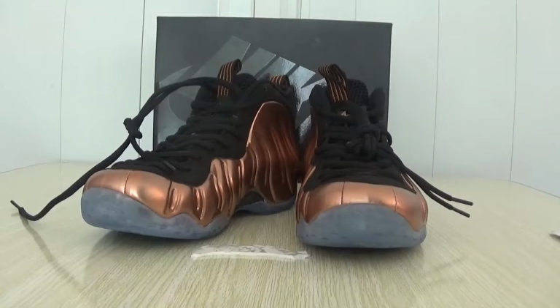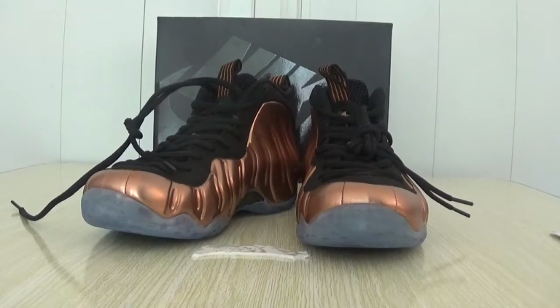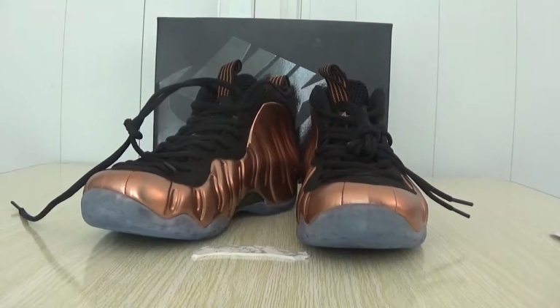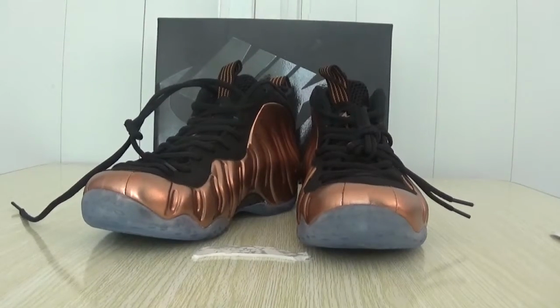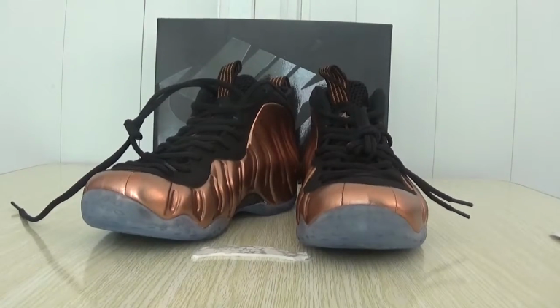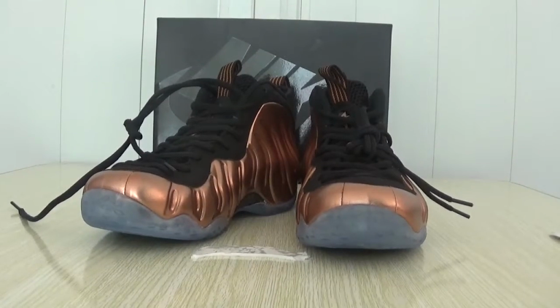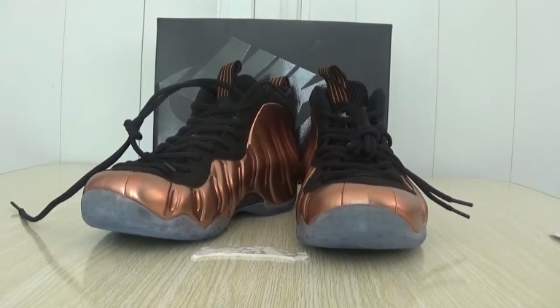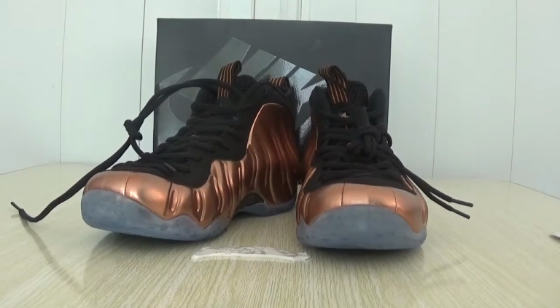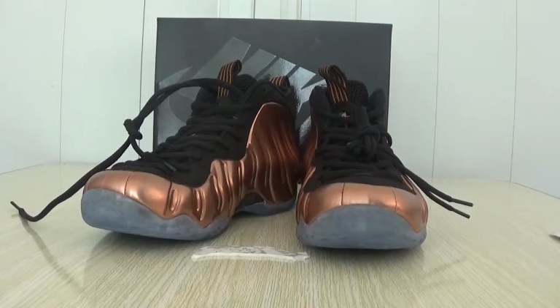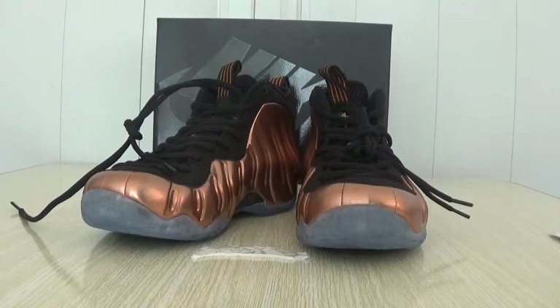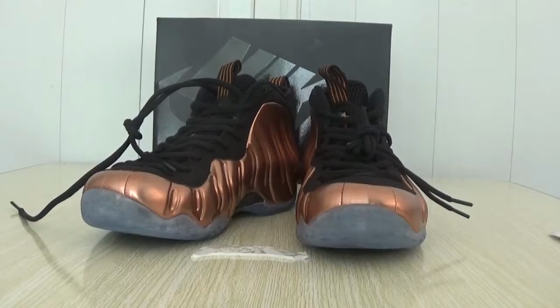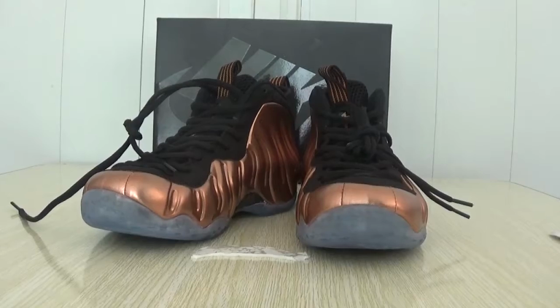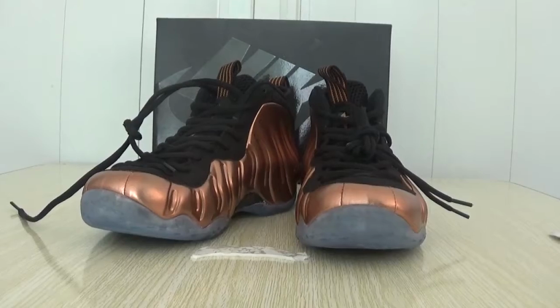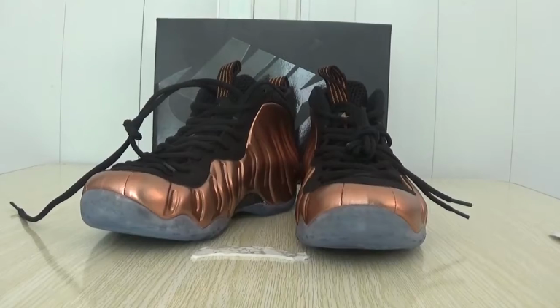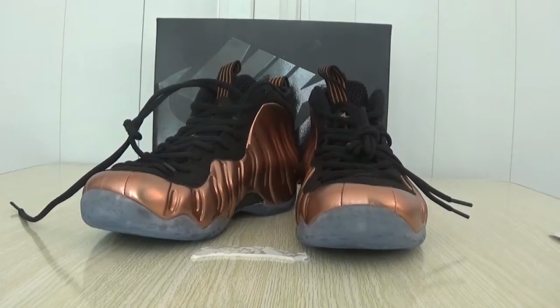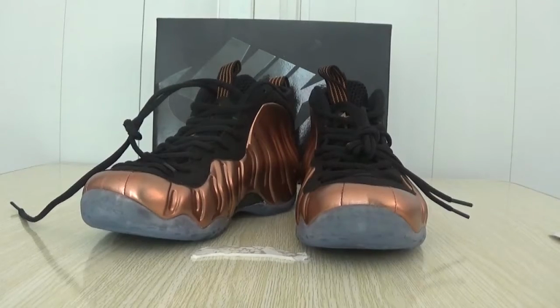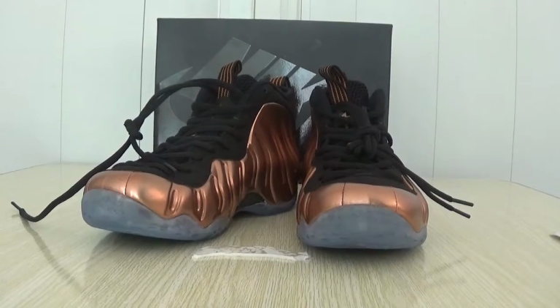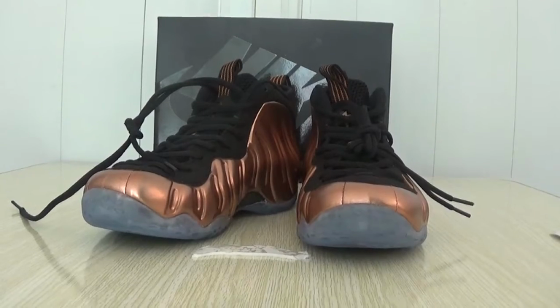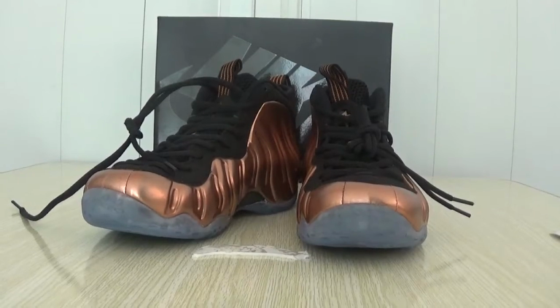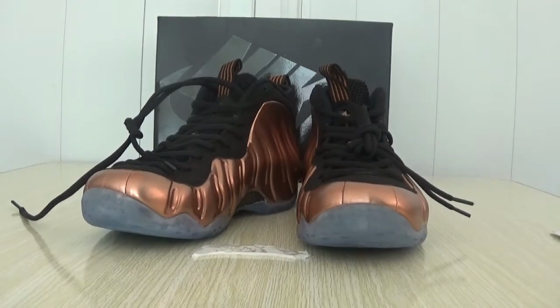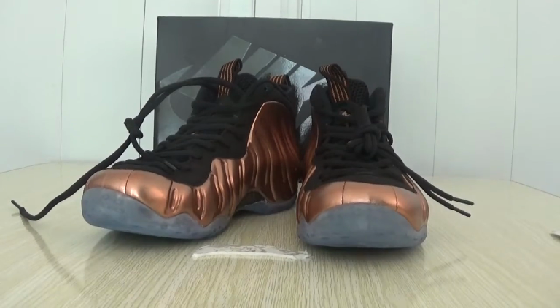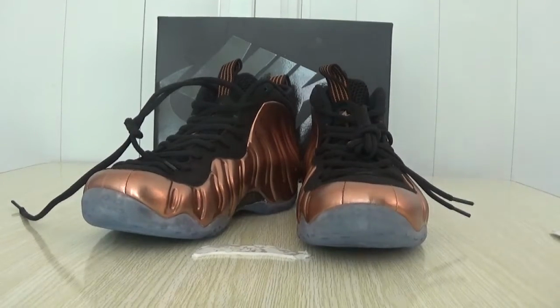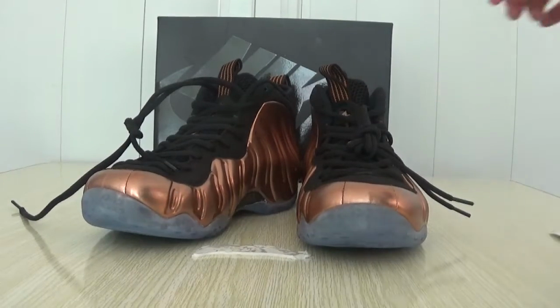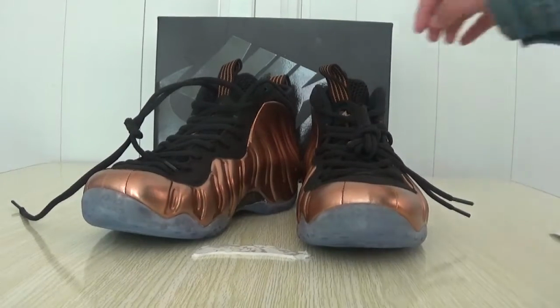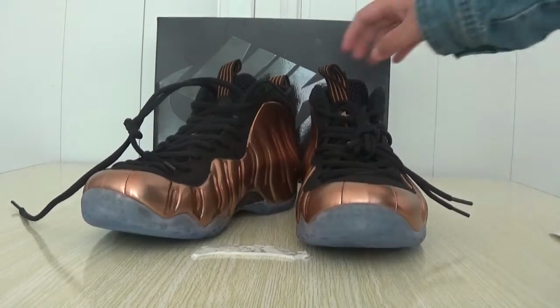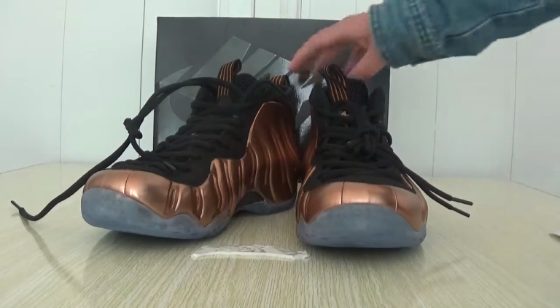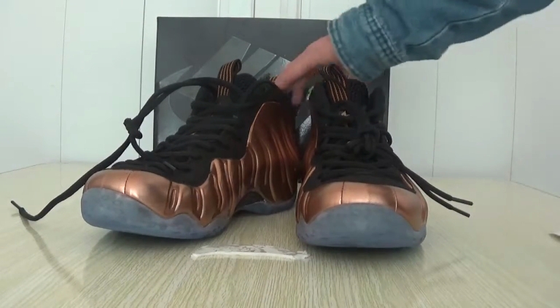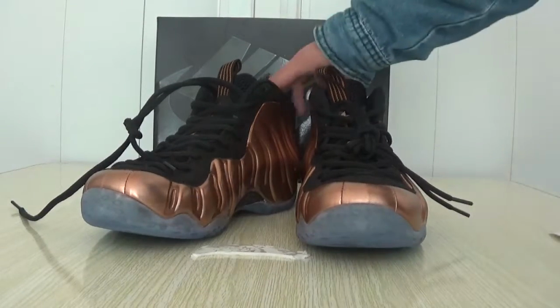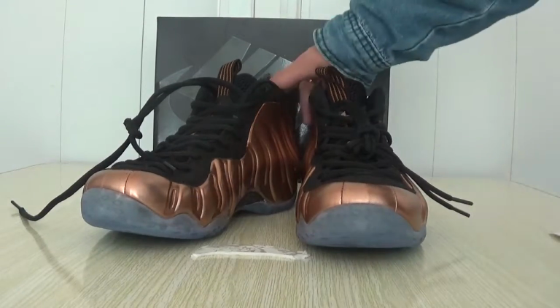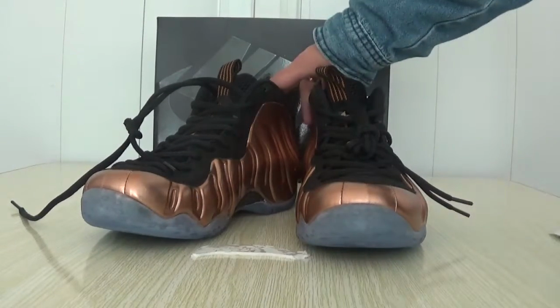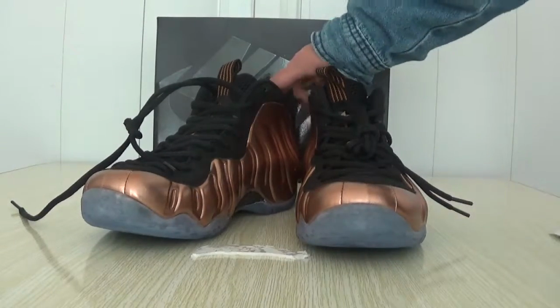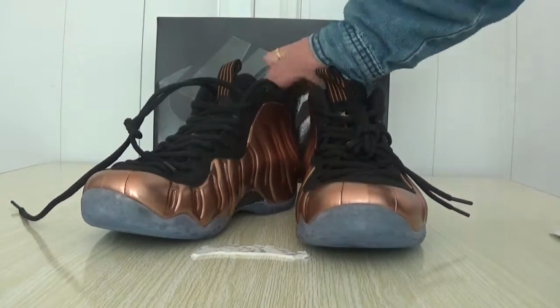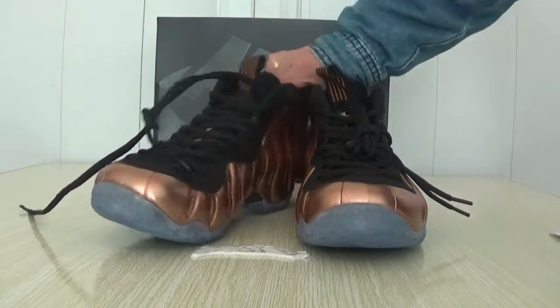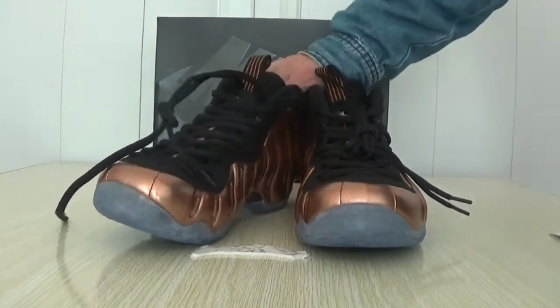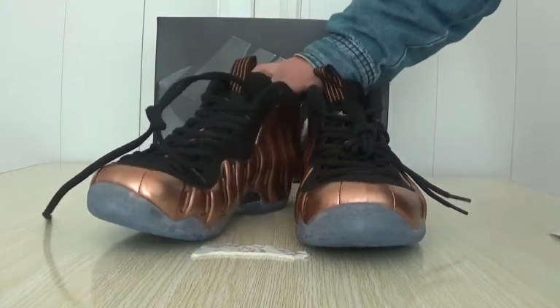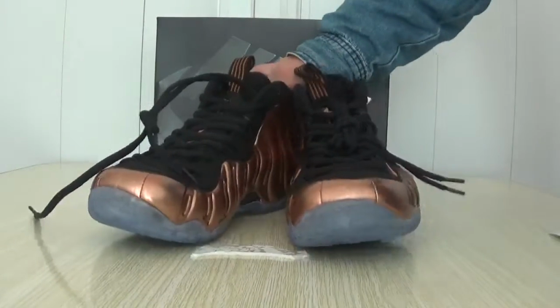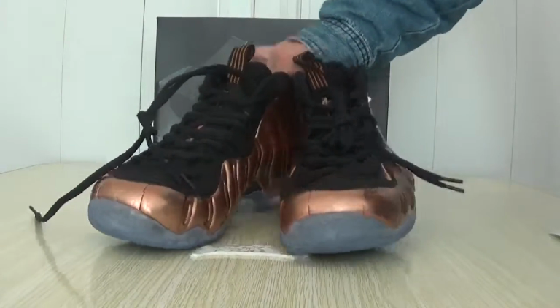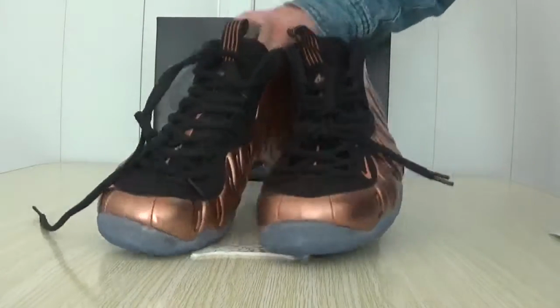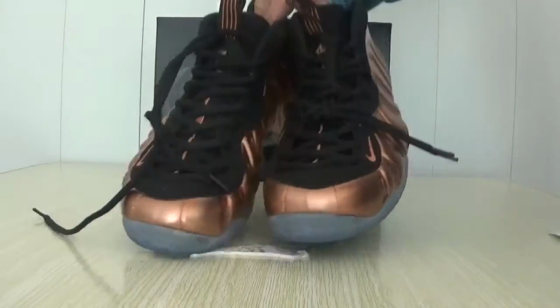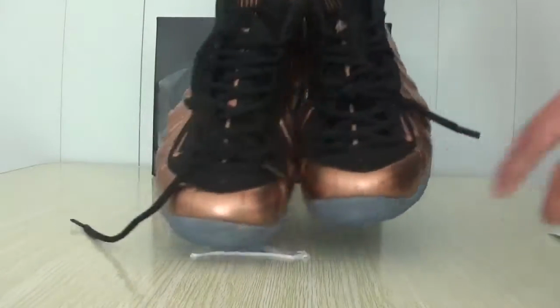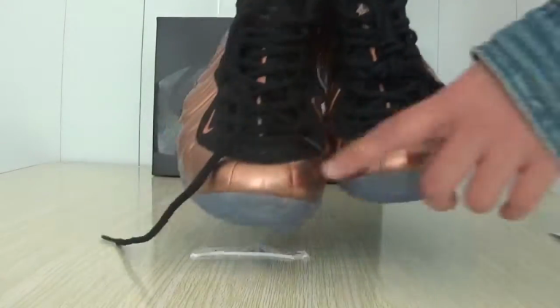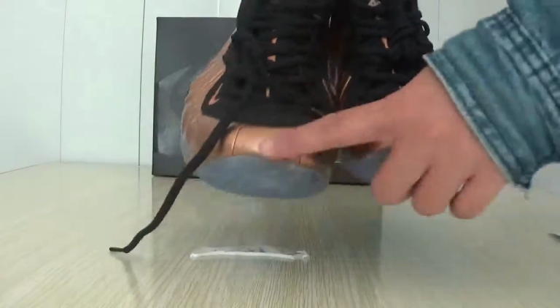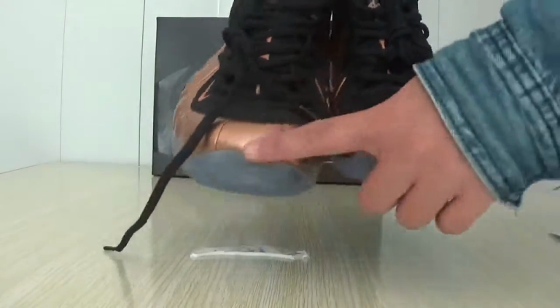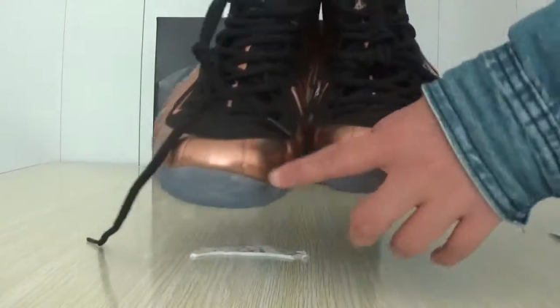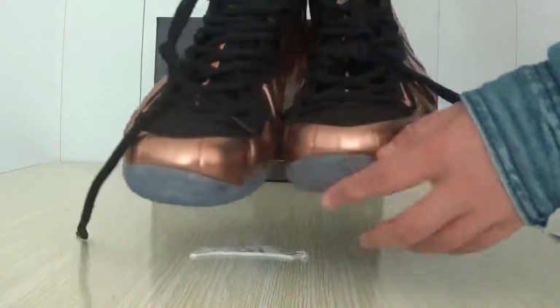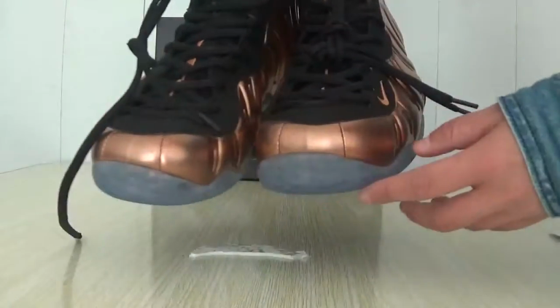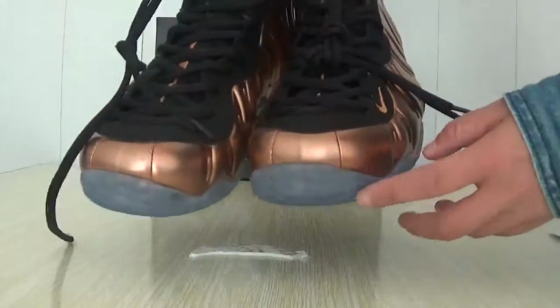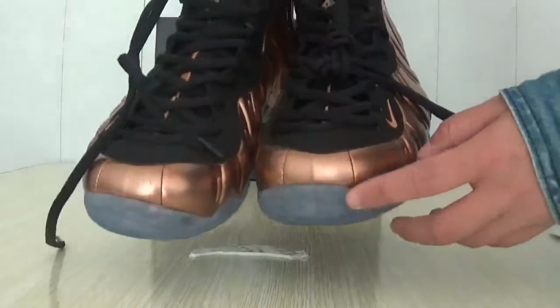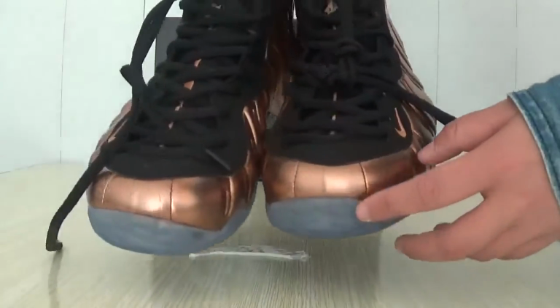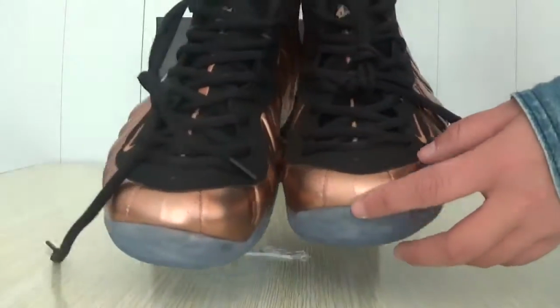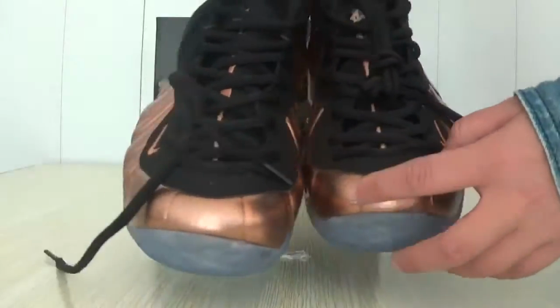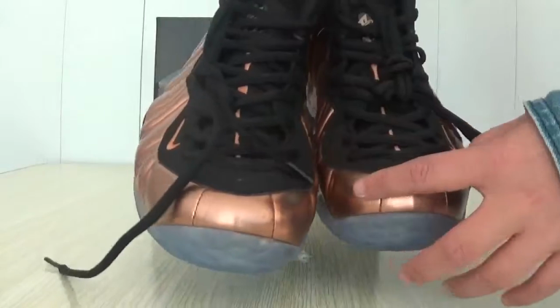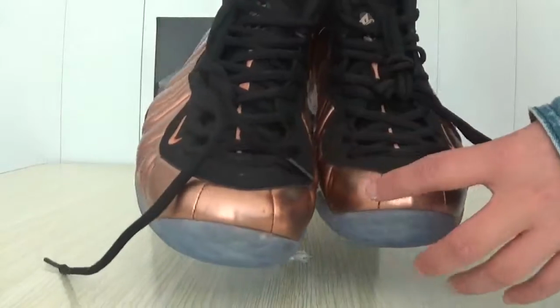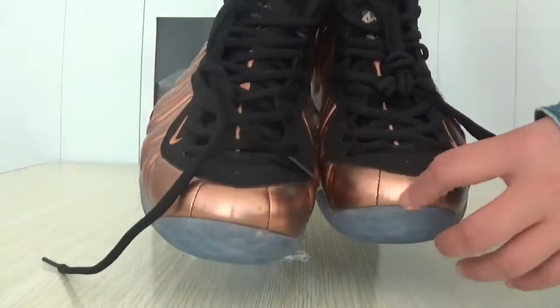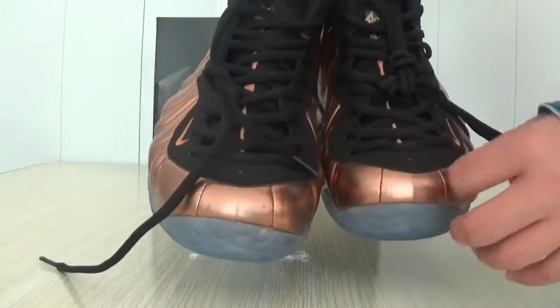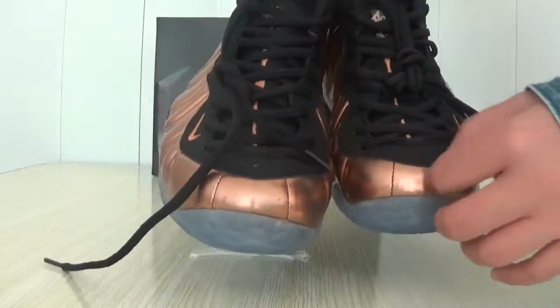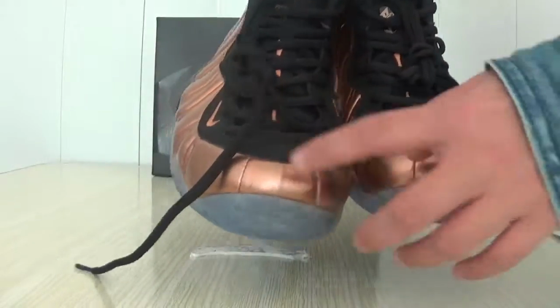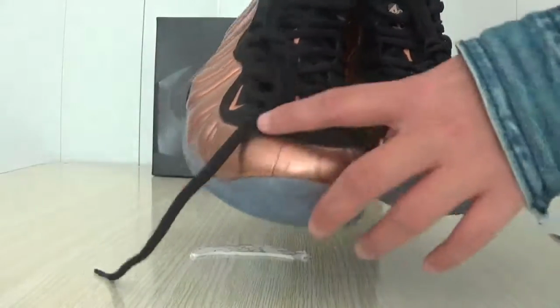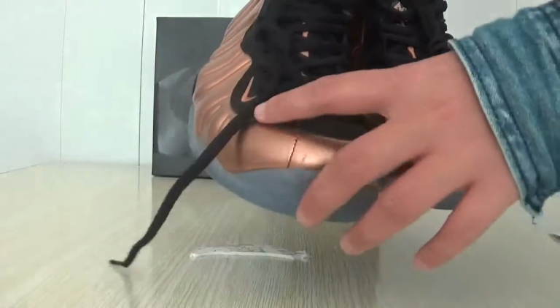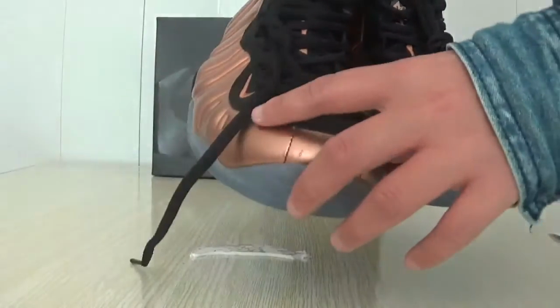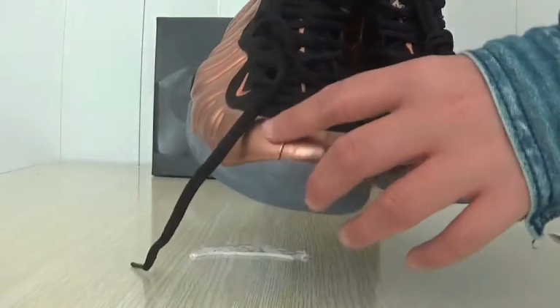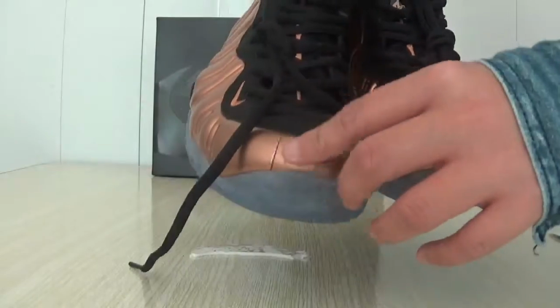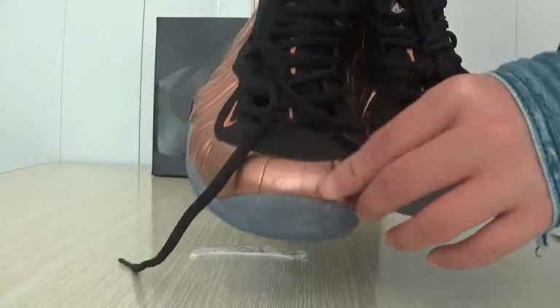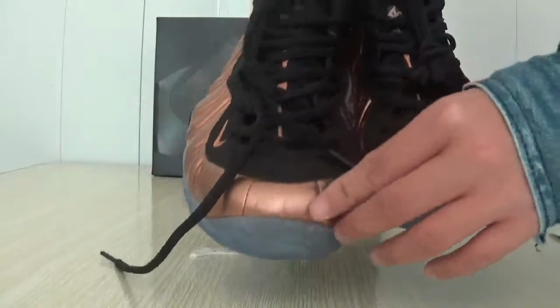Okay, let me try these shoes. Here is the shoes cap. It's a couple of colors.